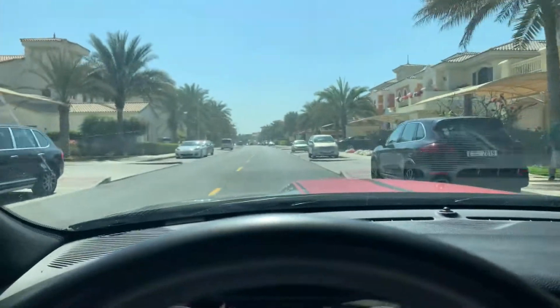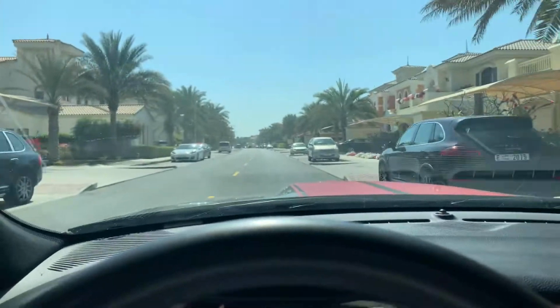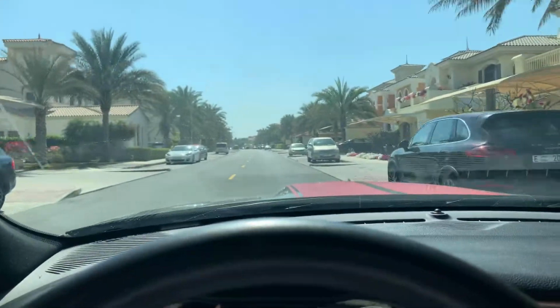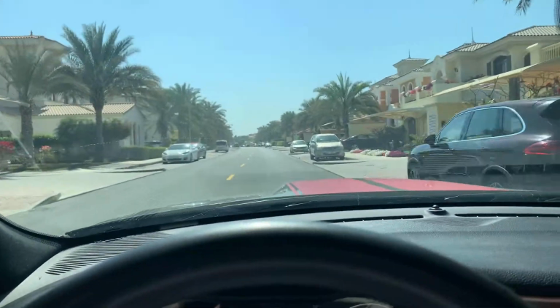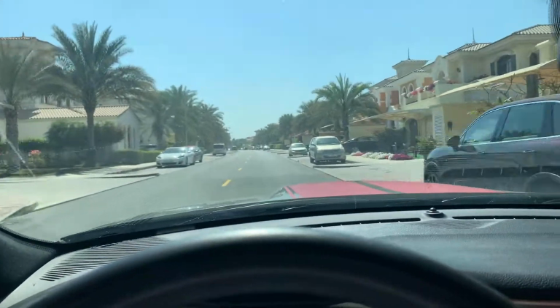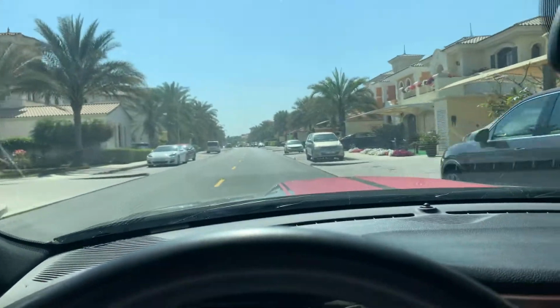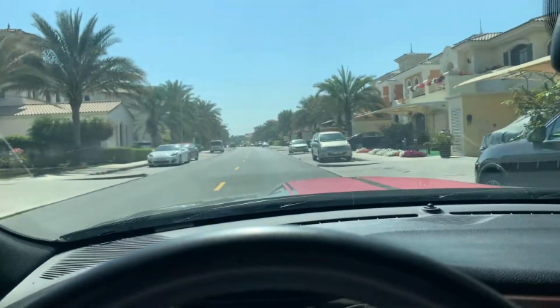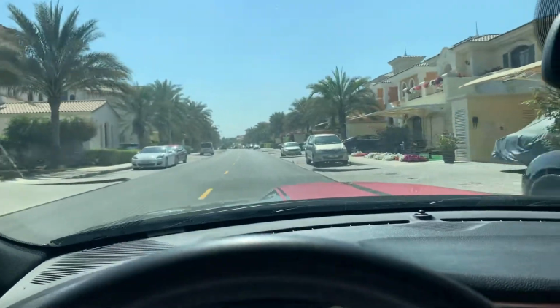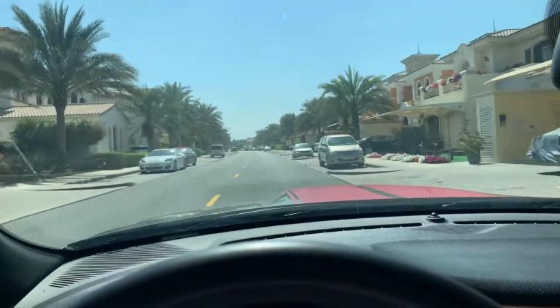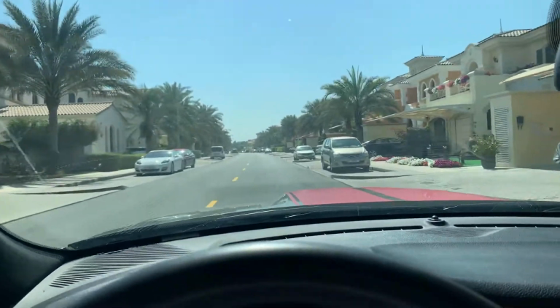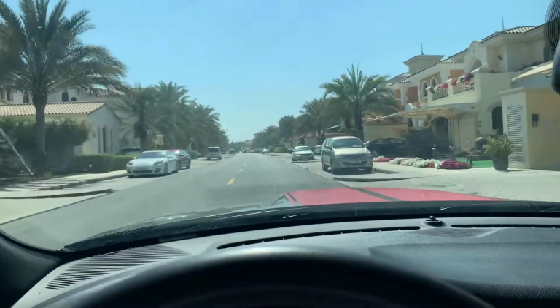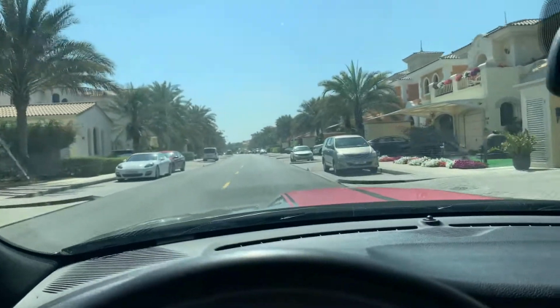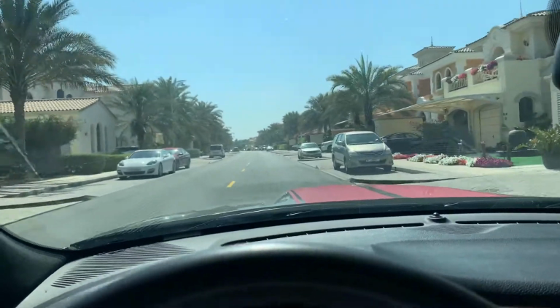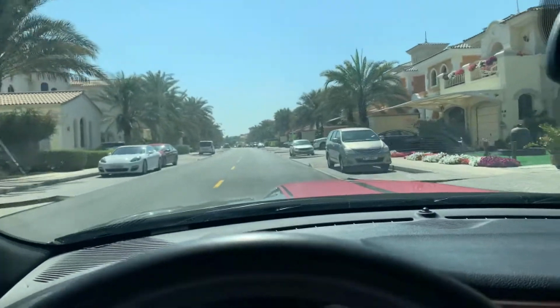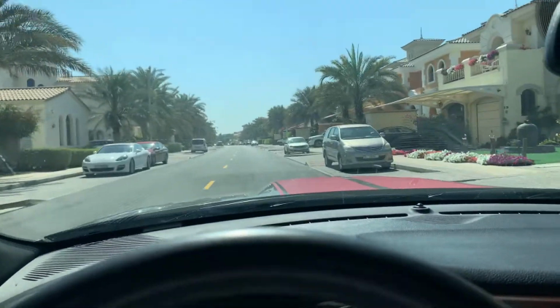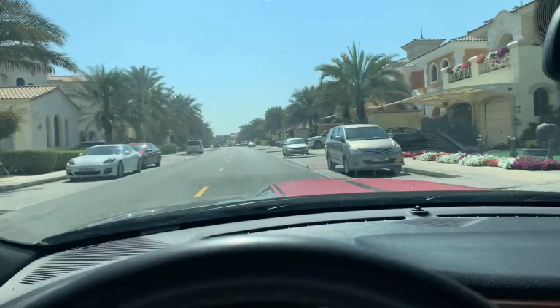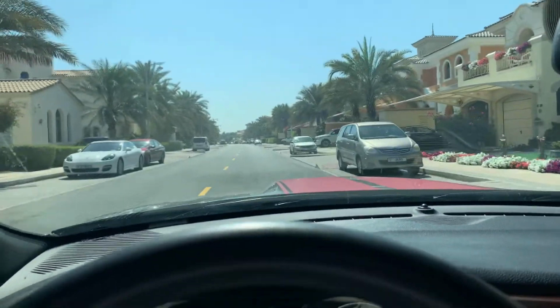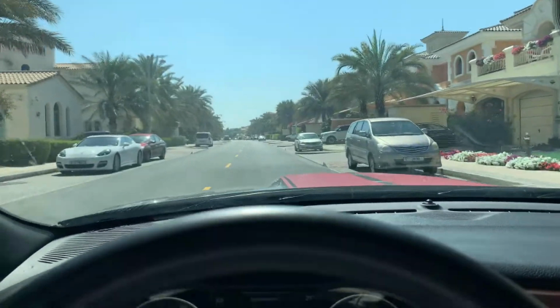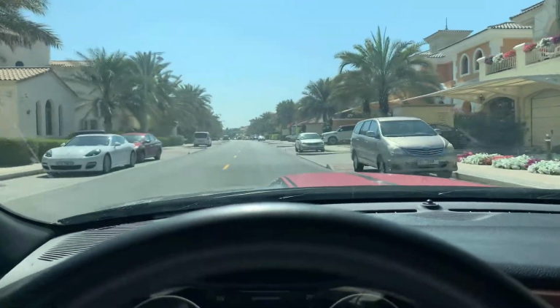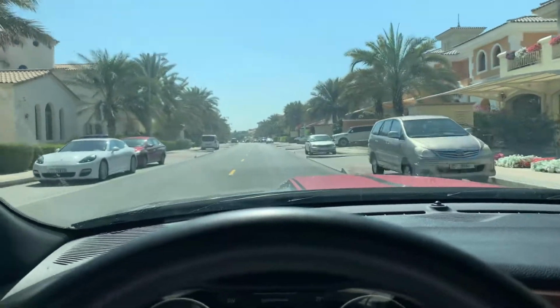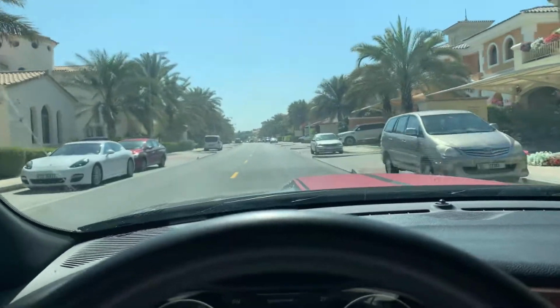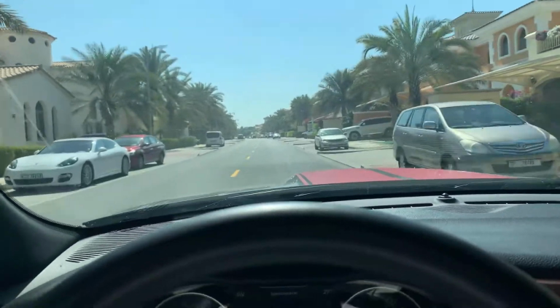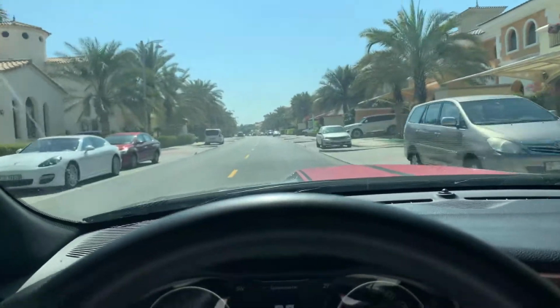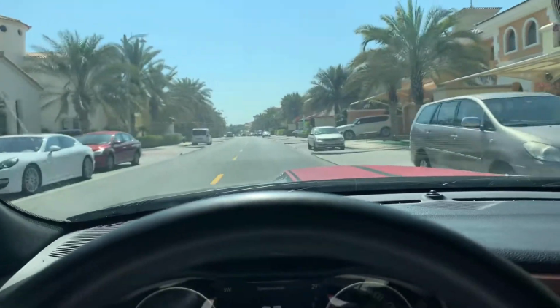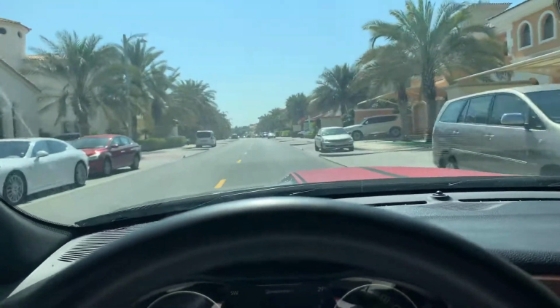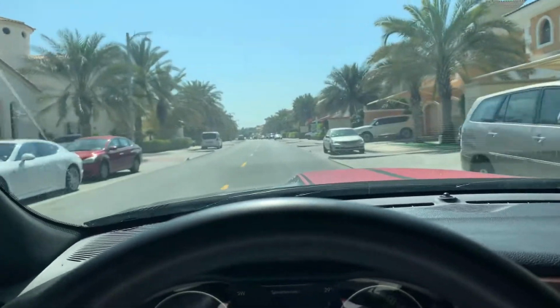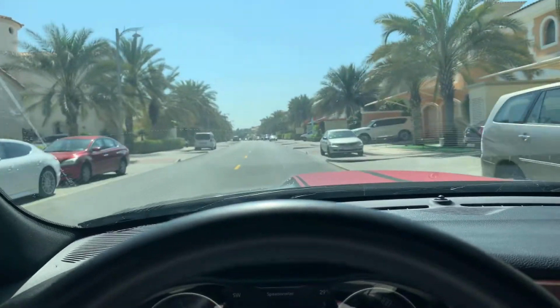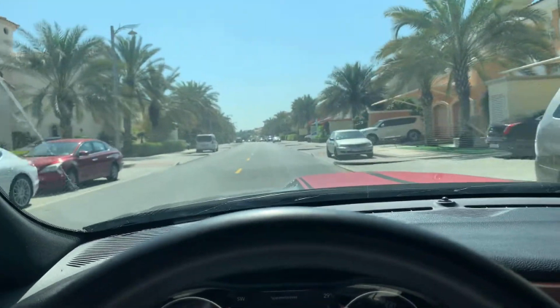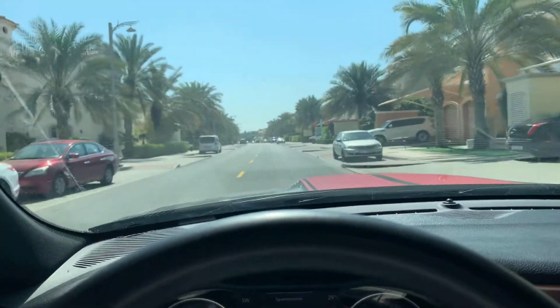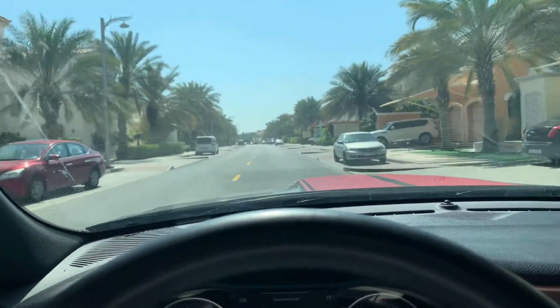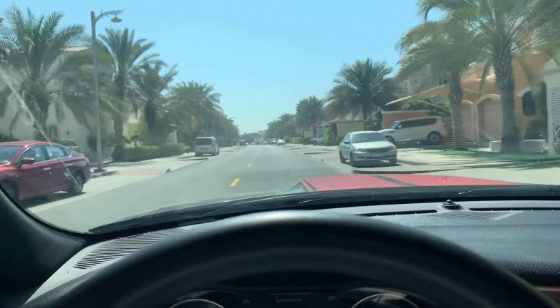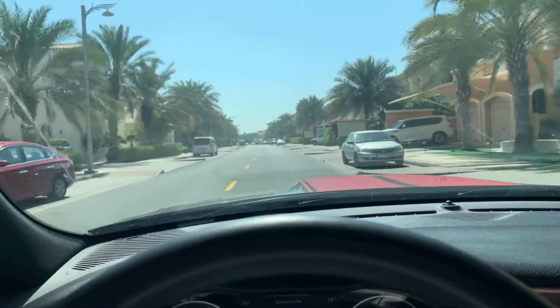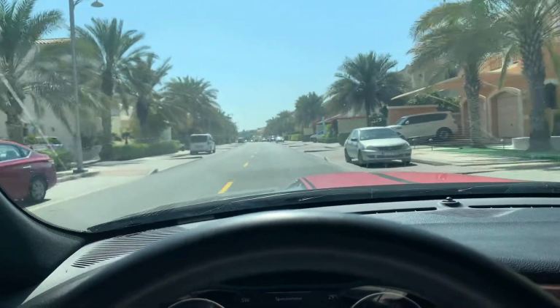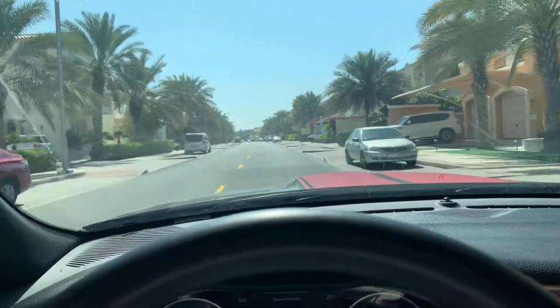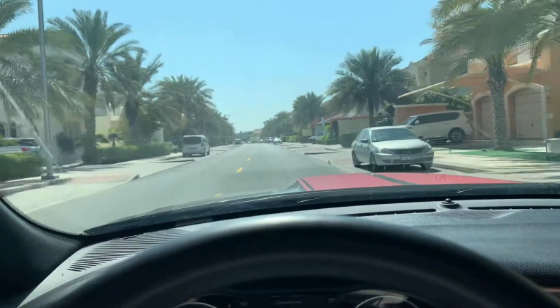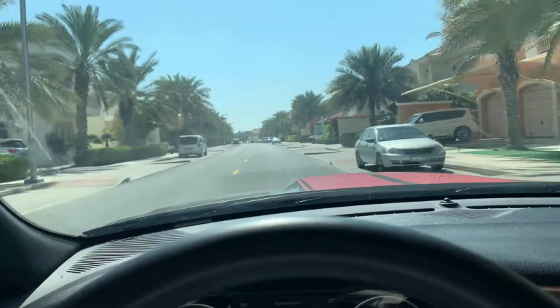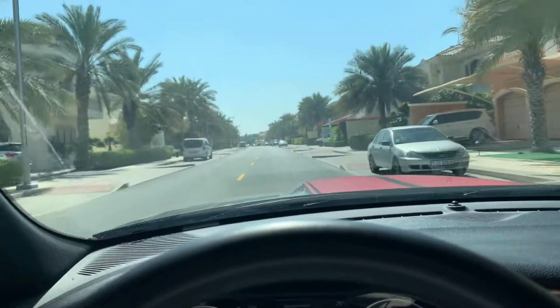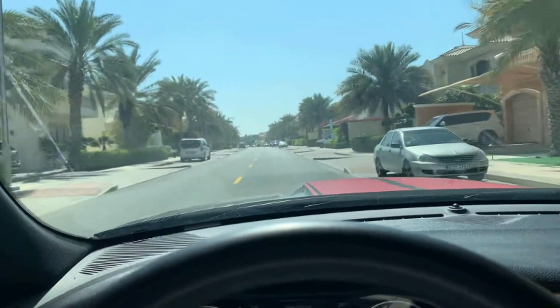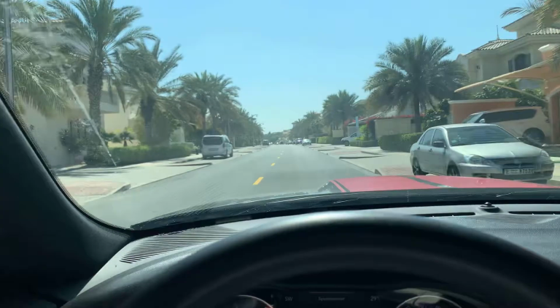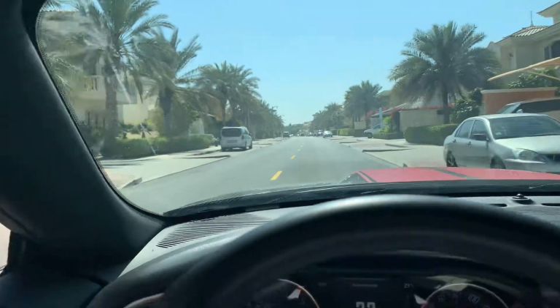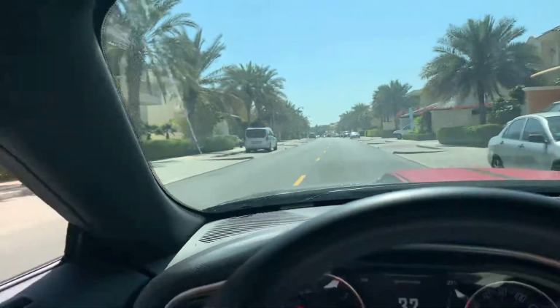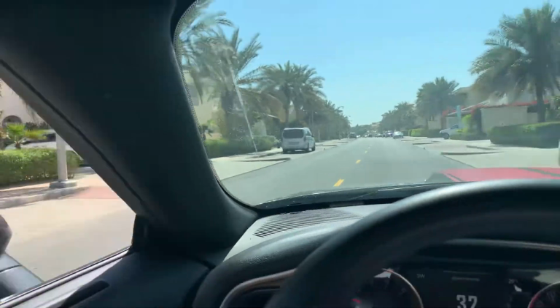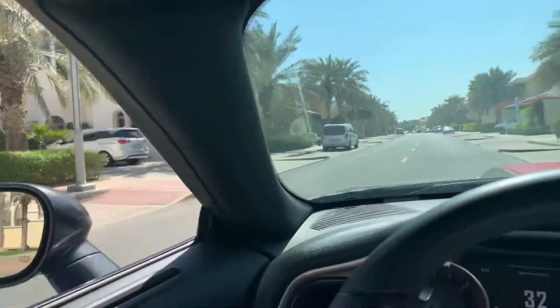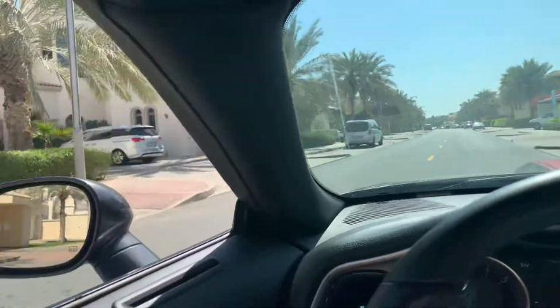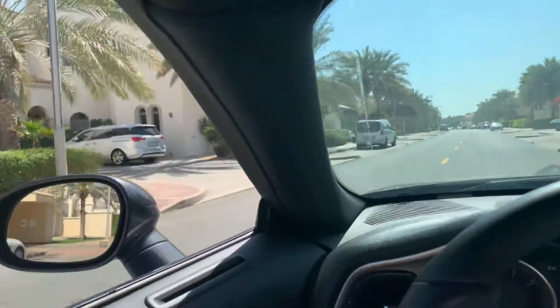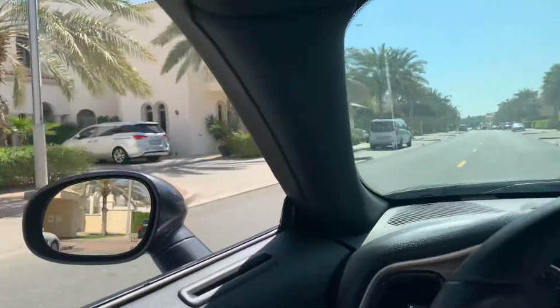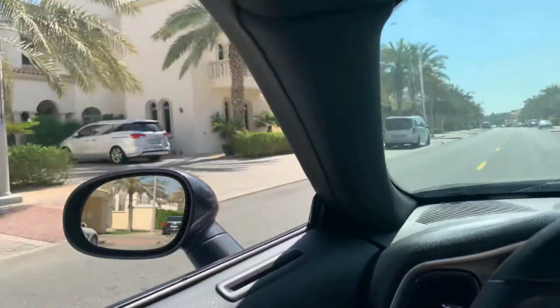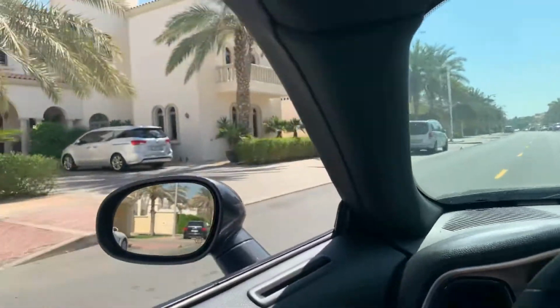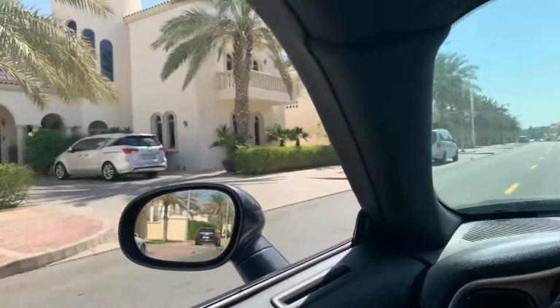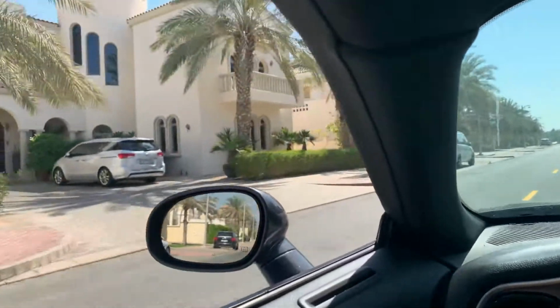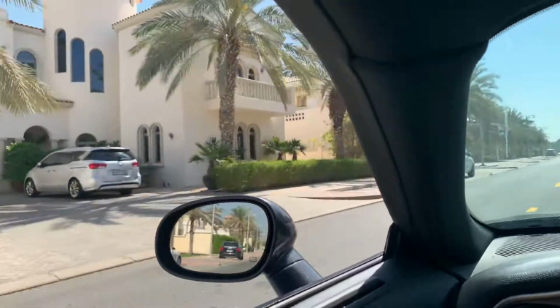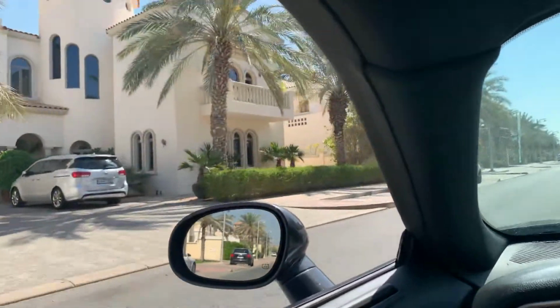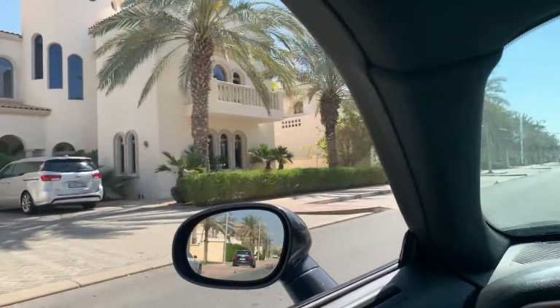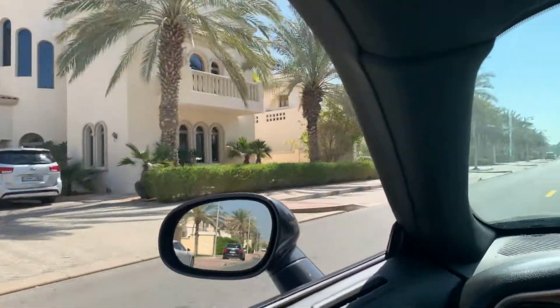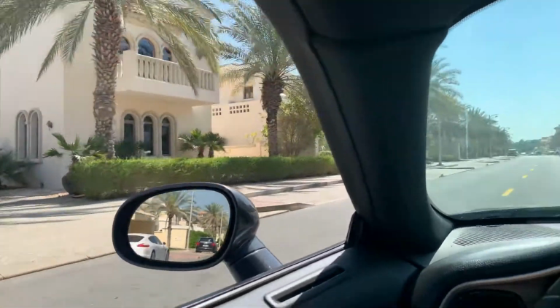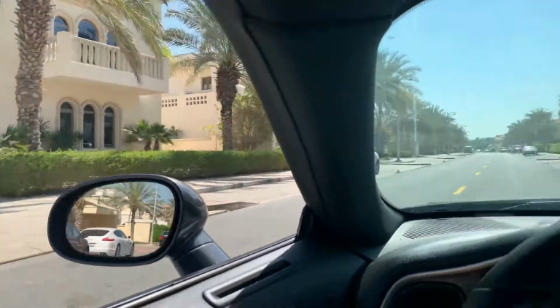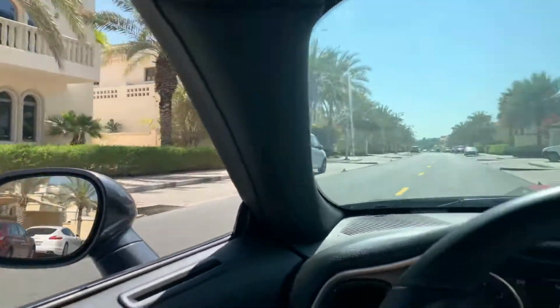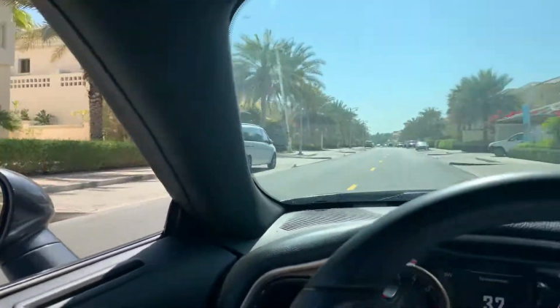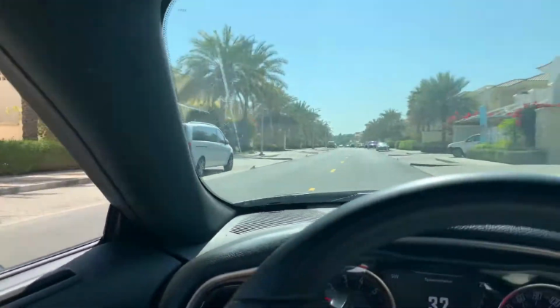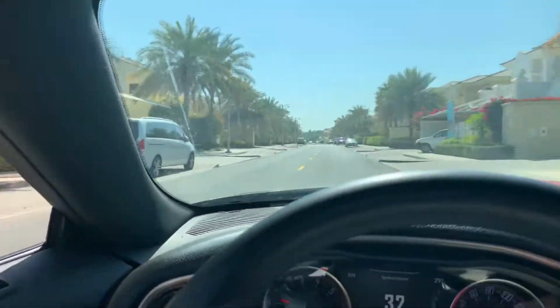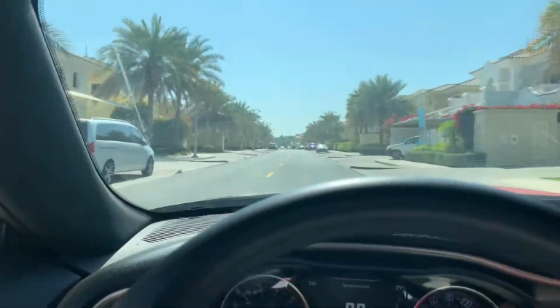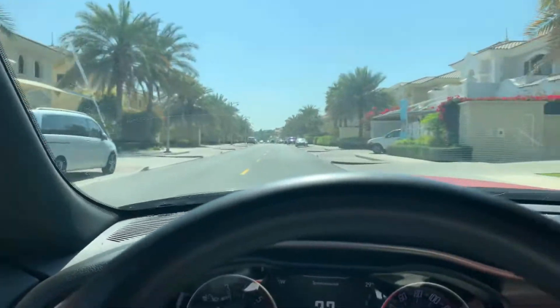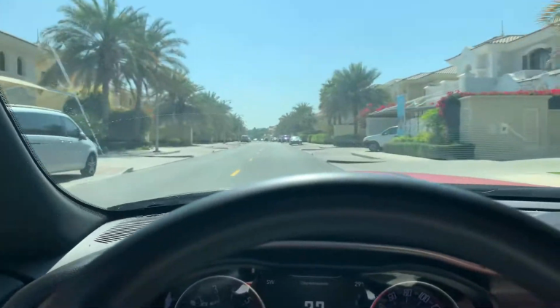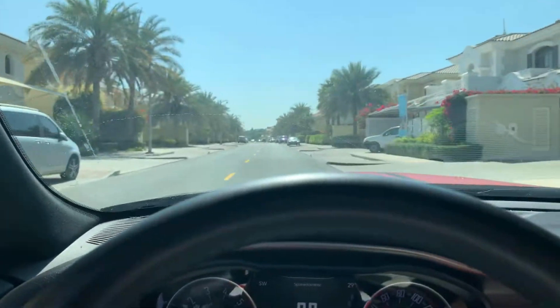And if you go far on the branches, the last houses are the biggest ones. These are only the small ones.